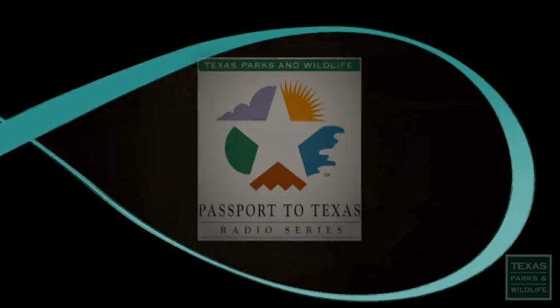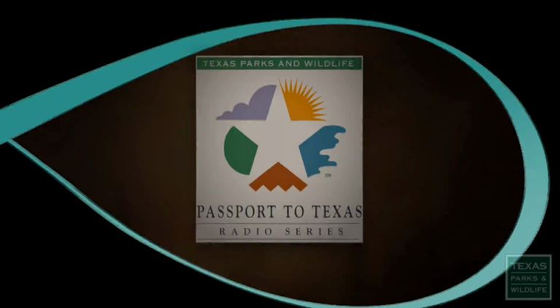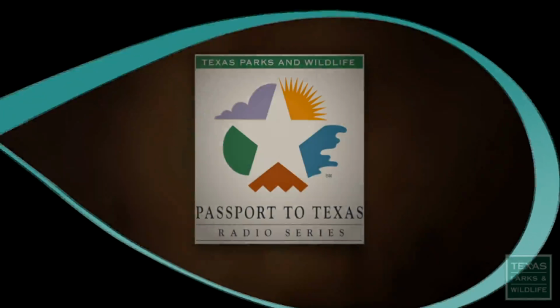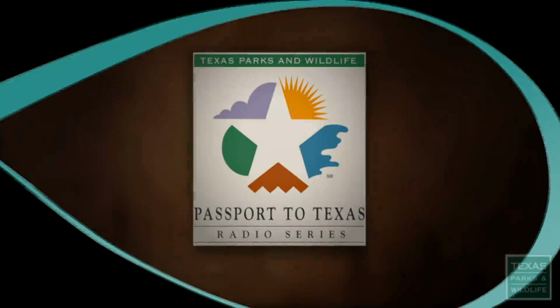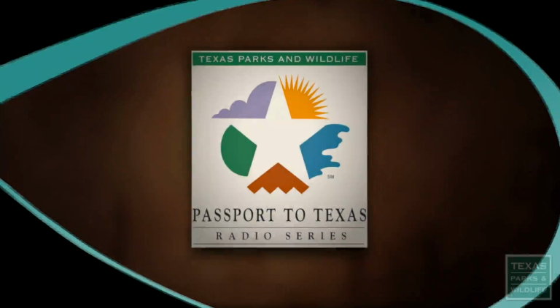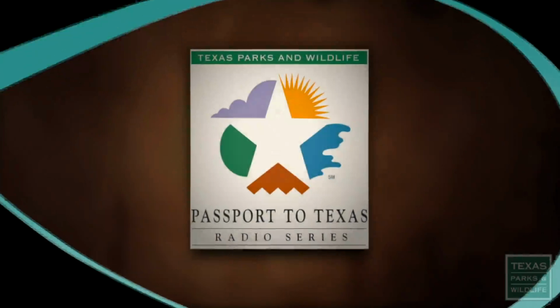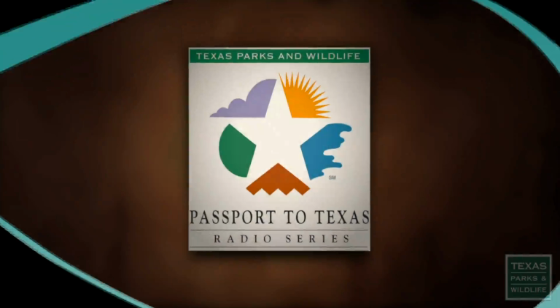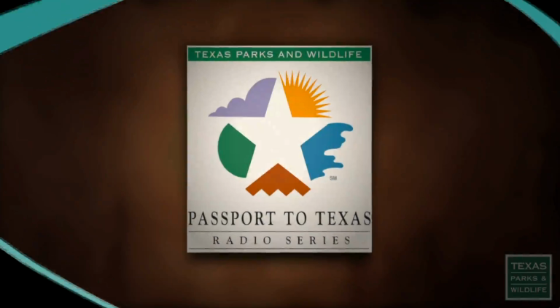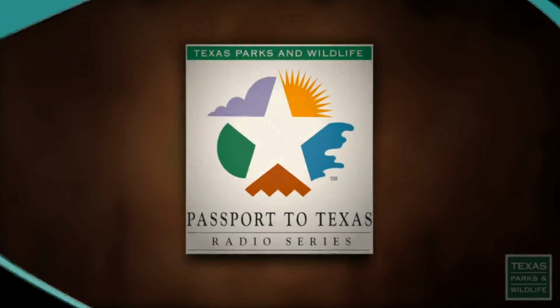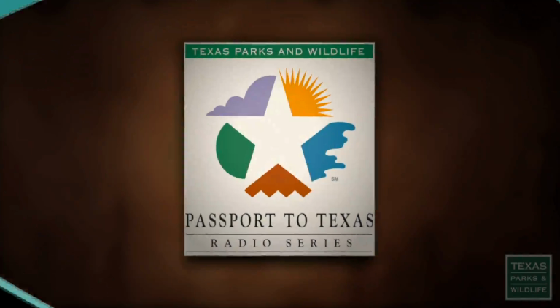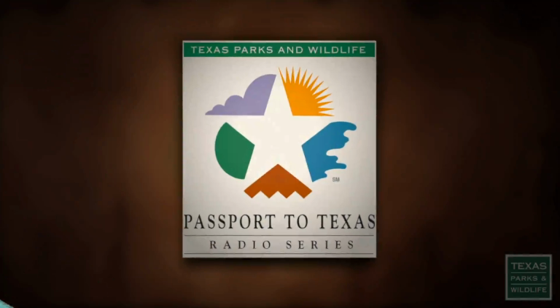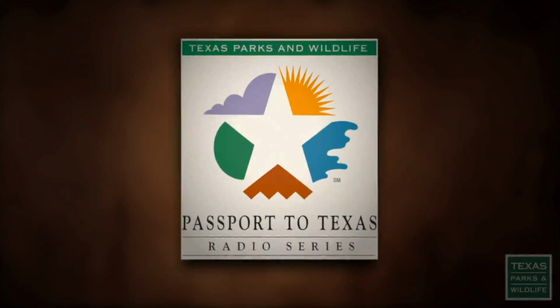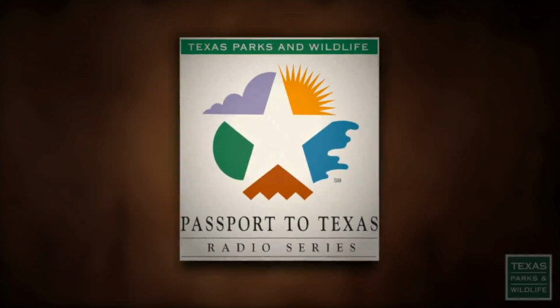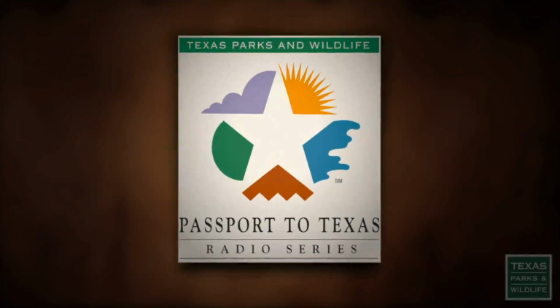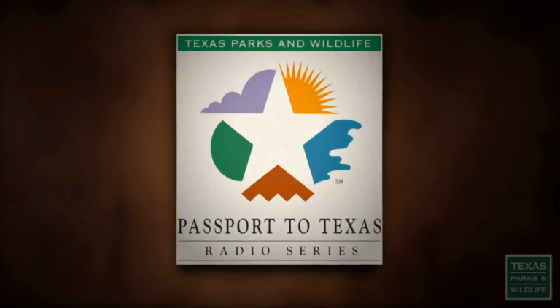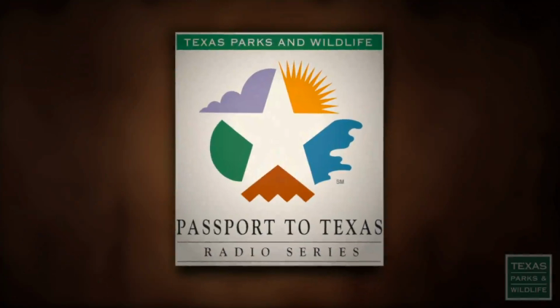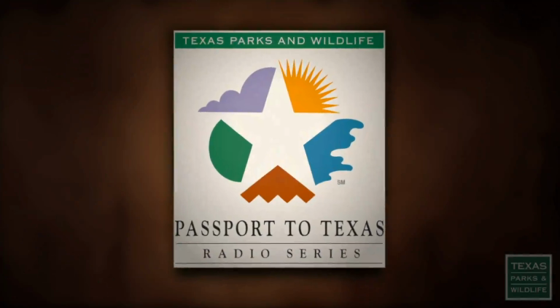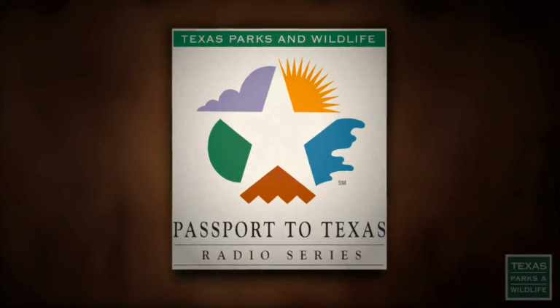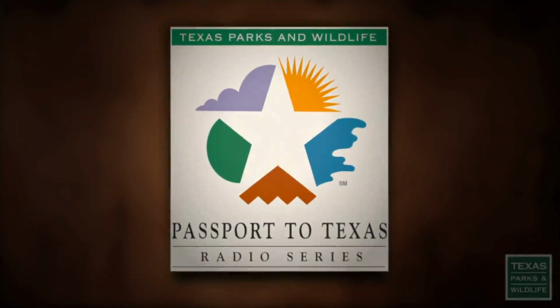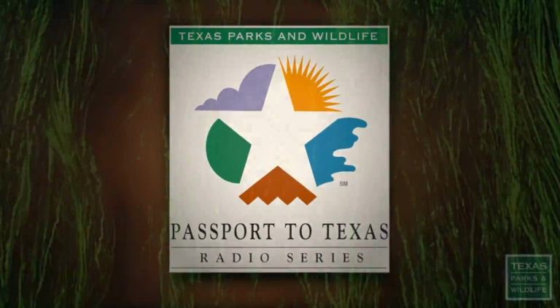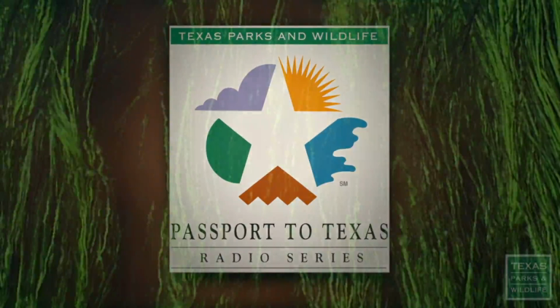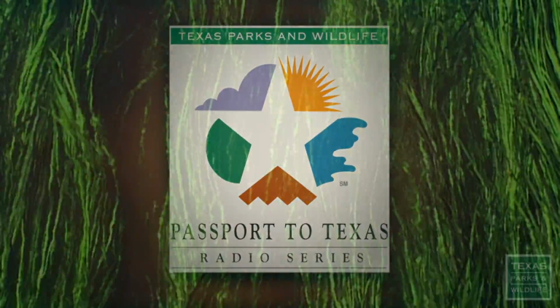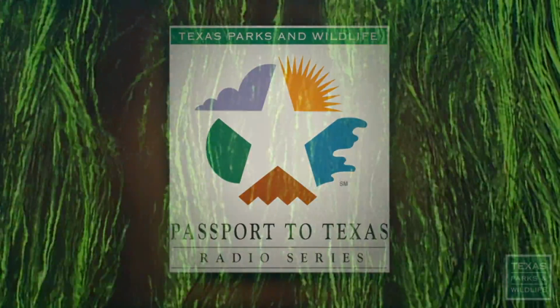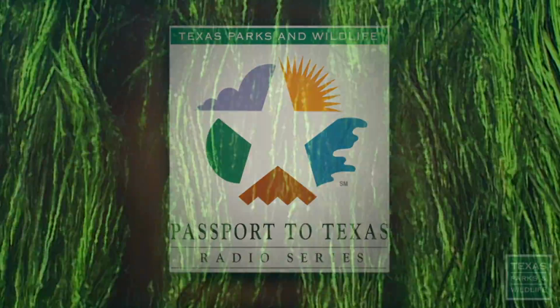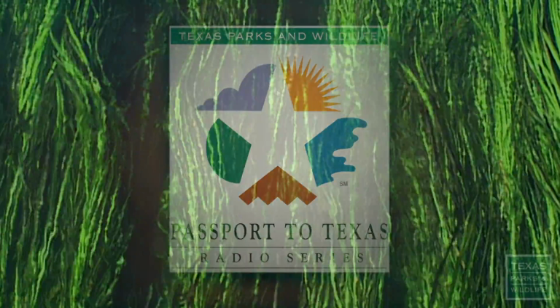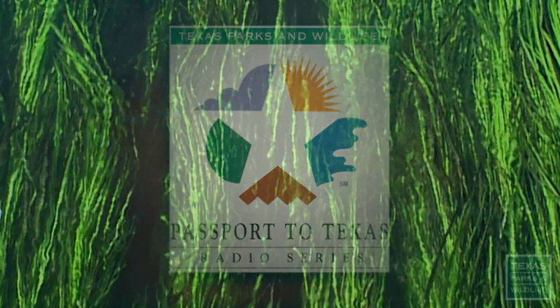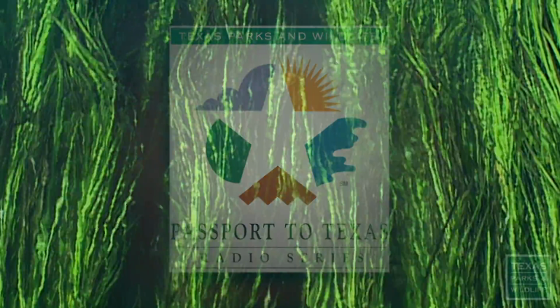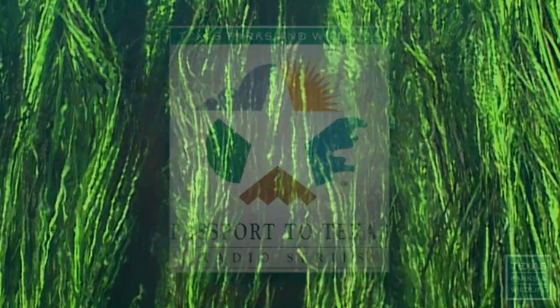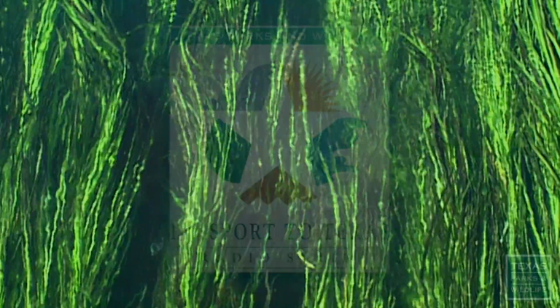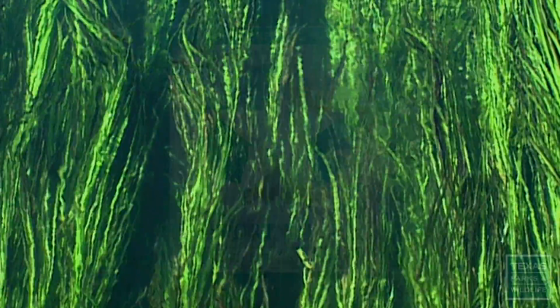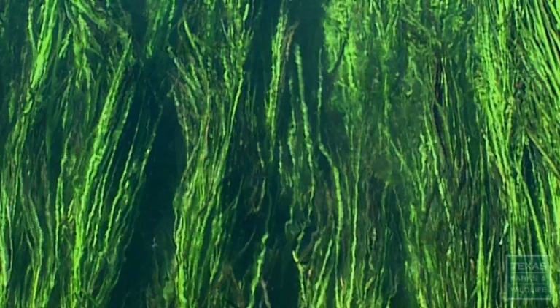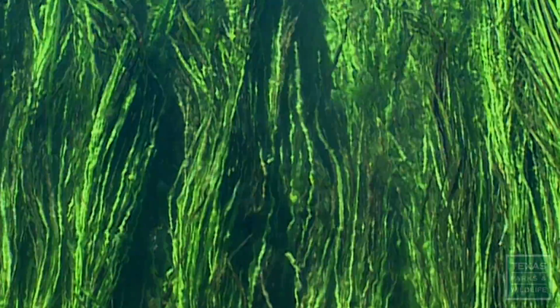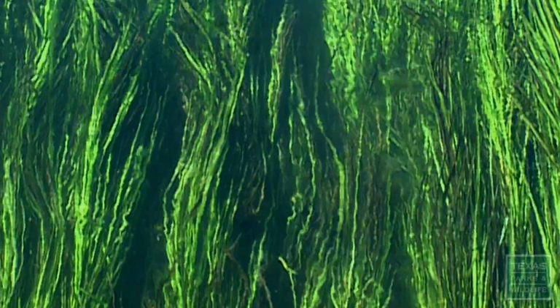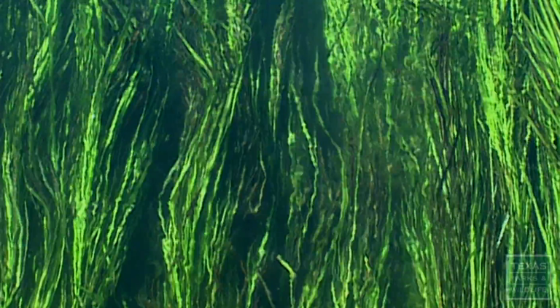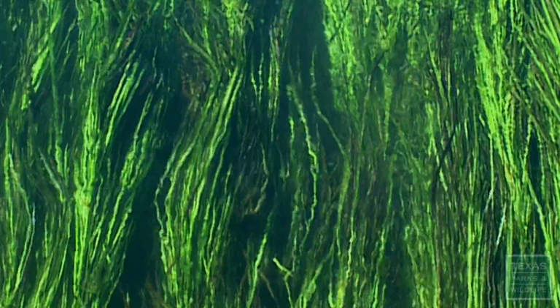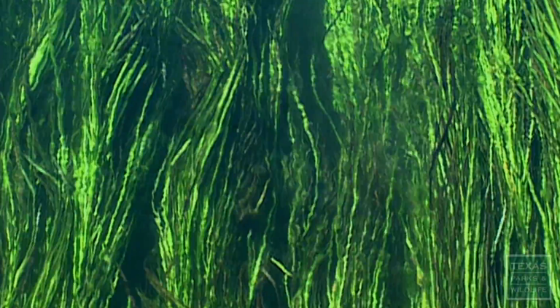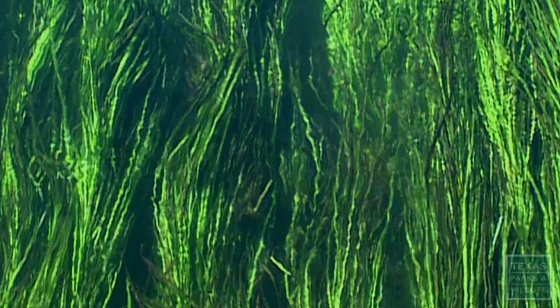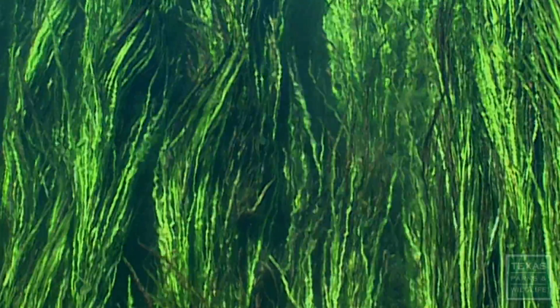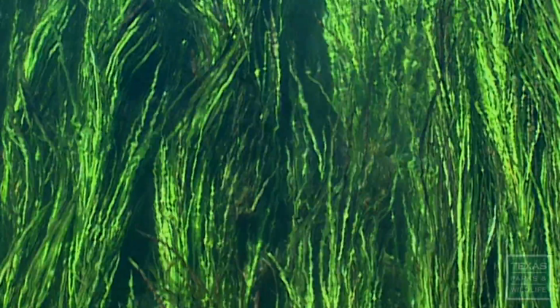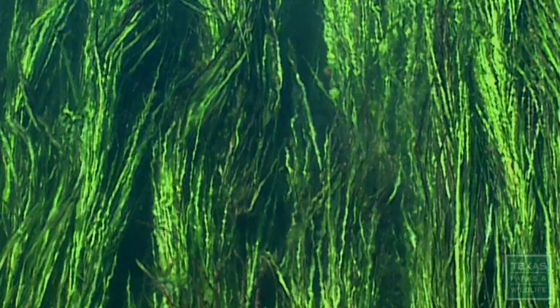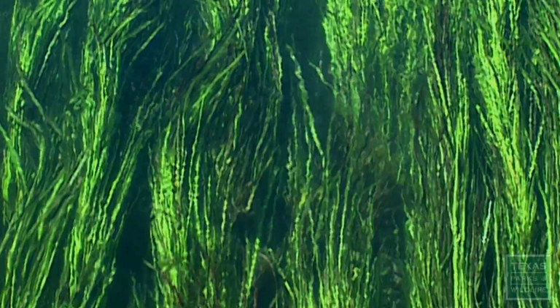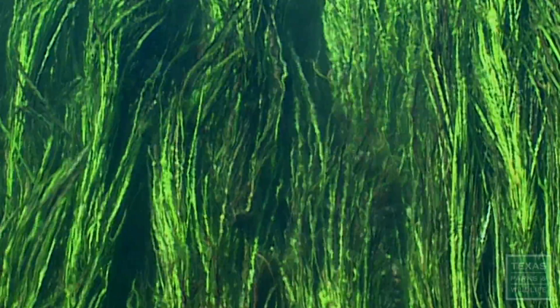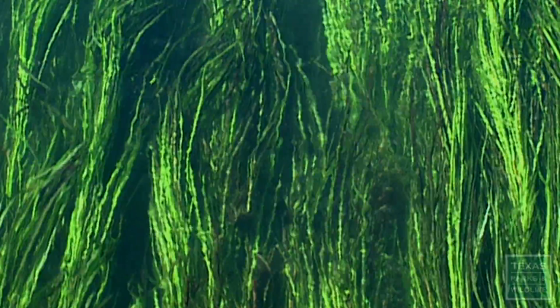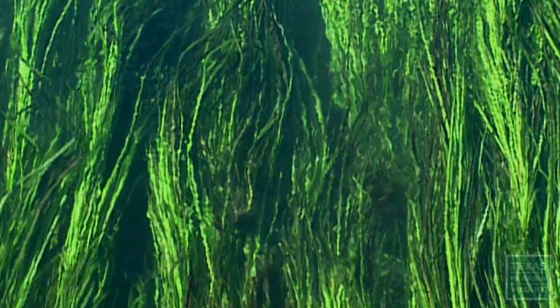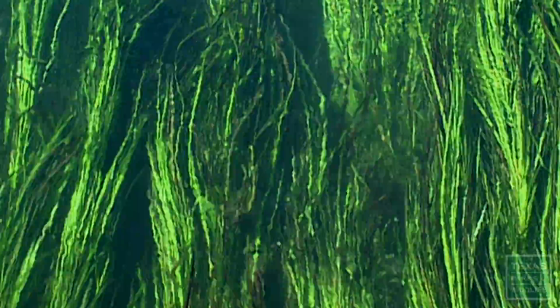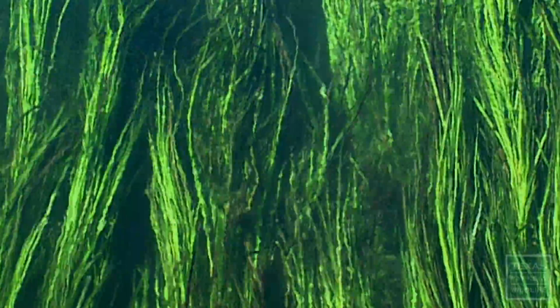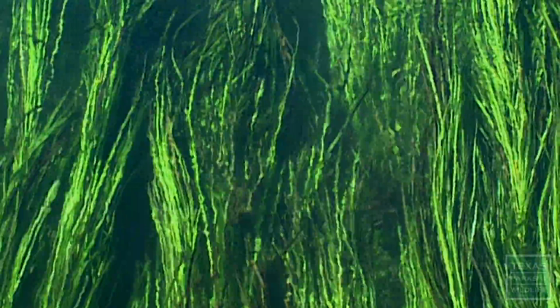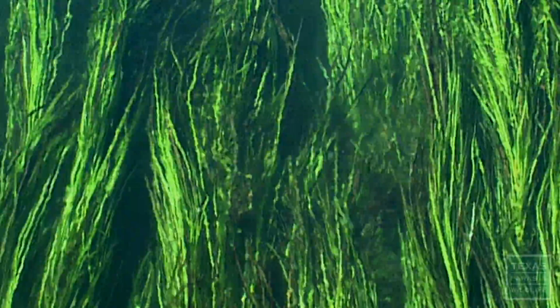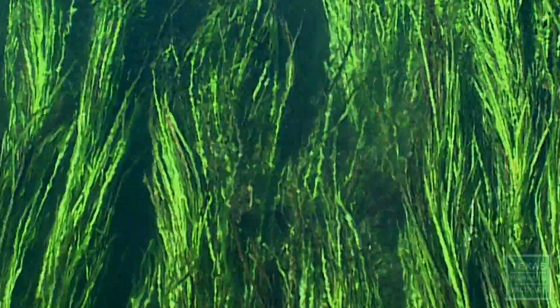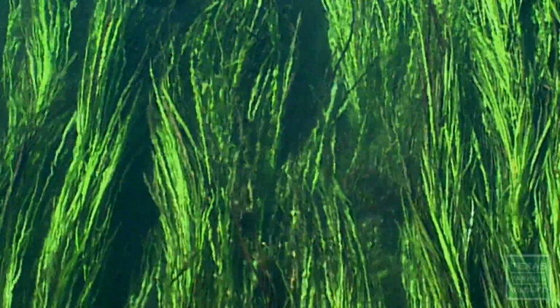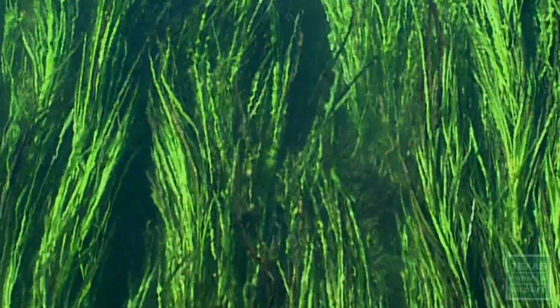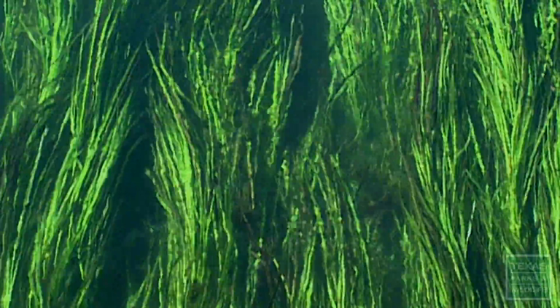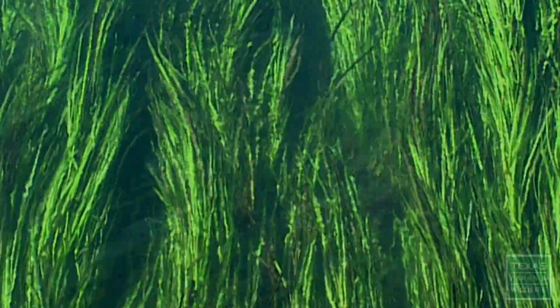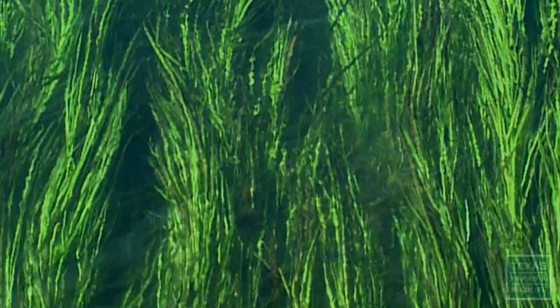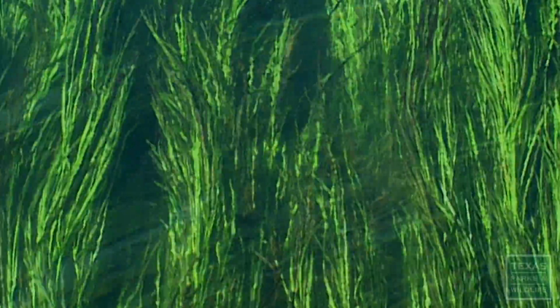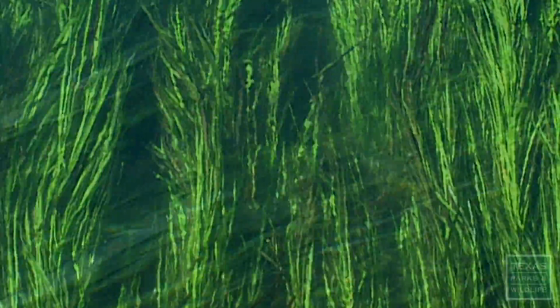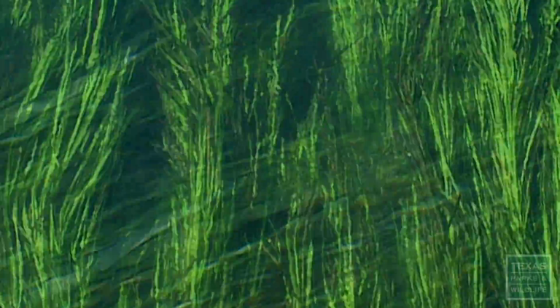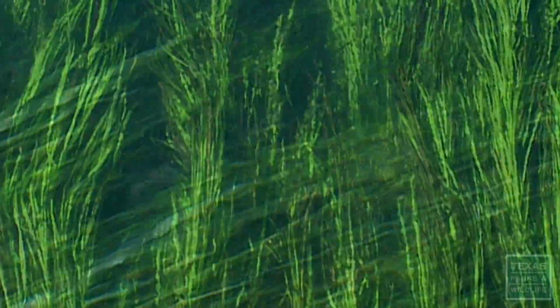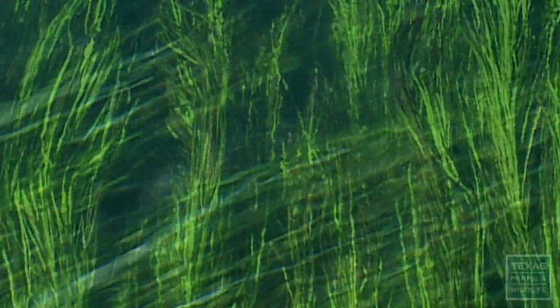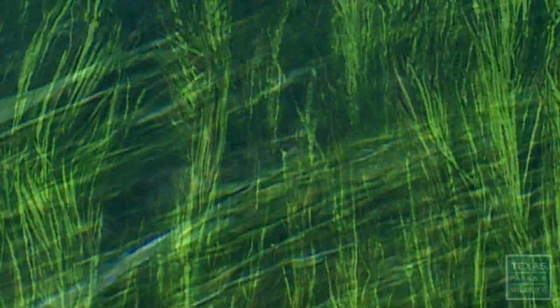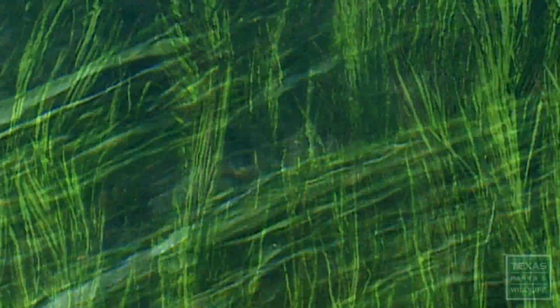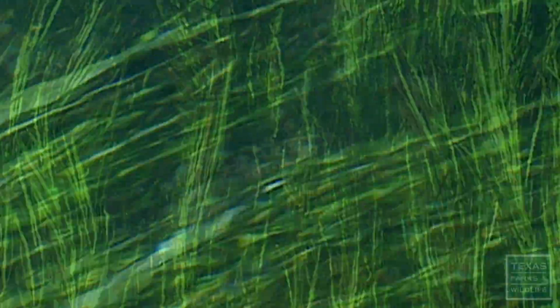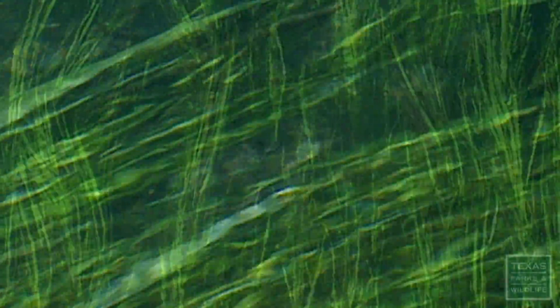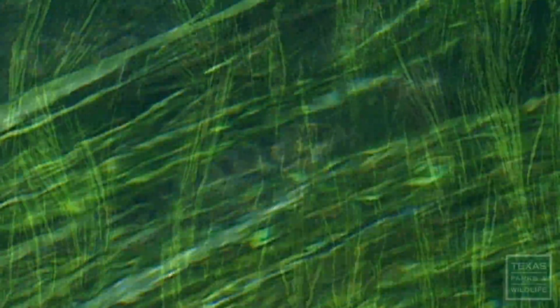This is Passport to Texas. Texas wild rice is an endangered species that exists only in a two-mile stretch of the San Marcos River.